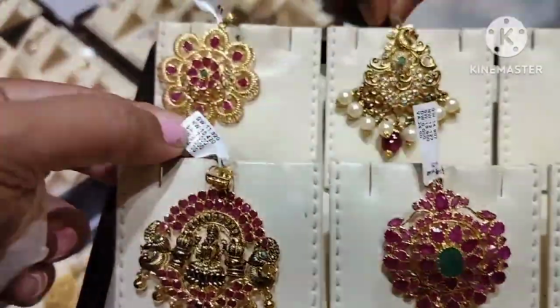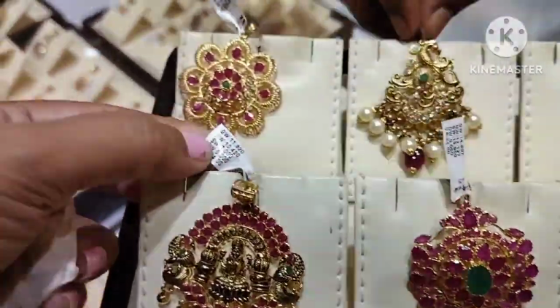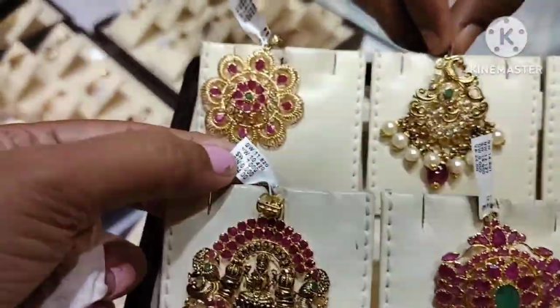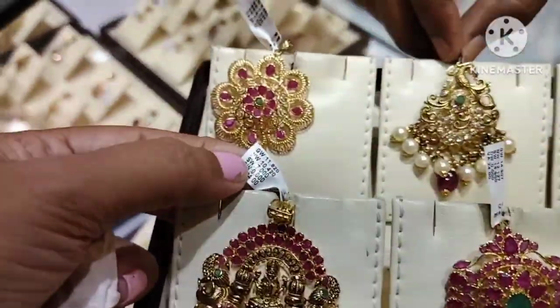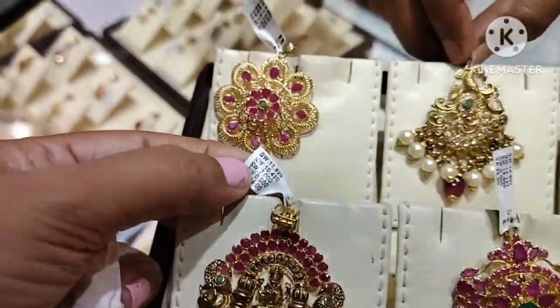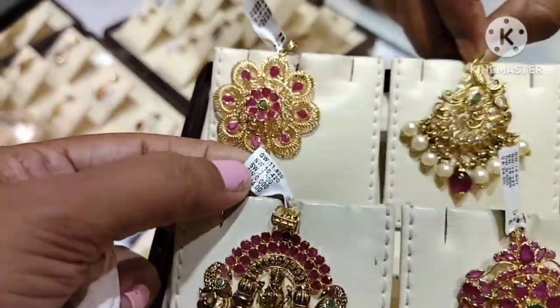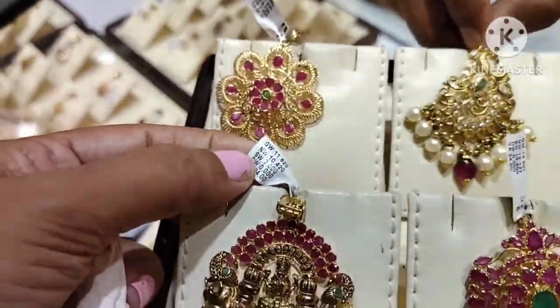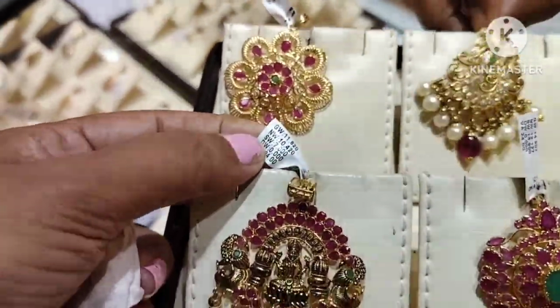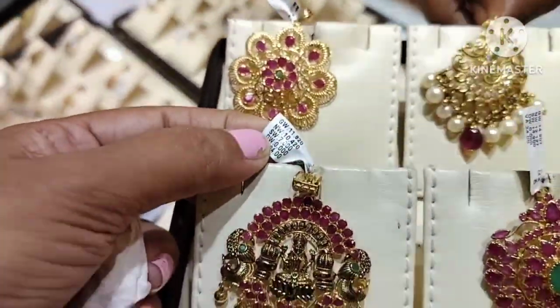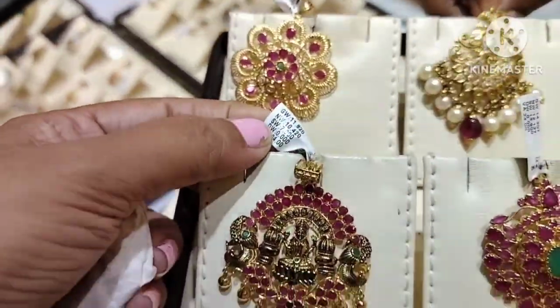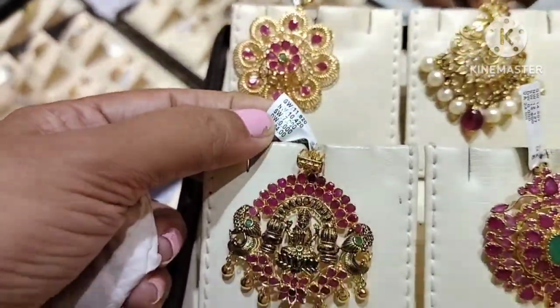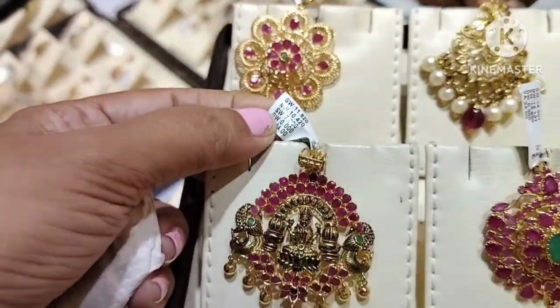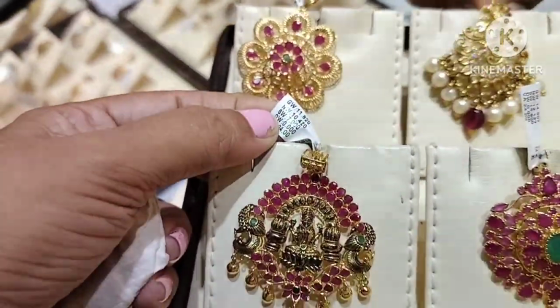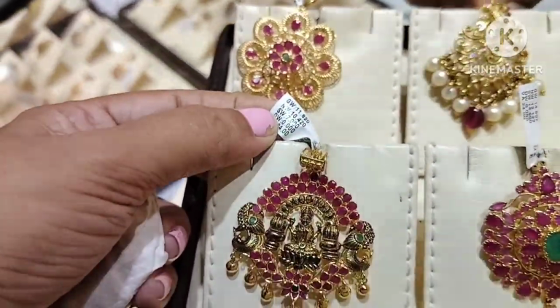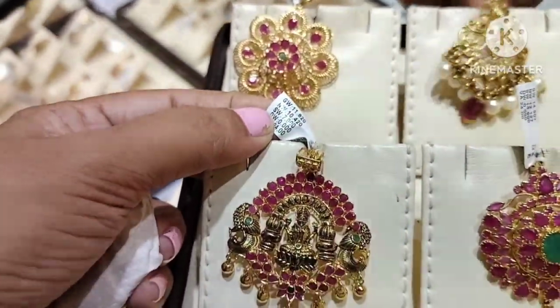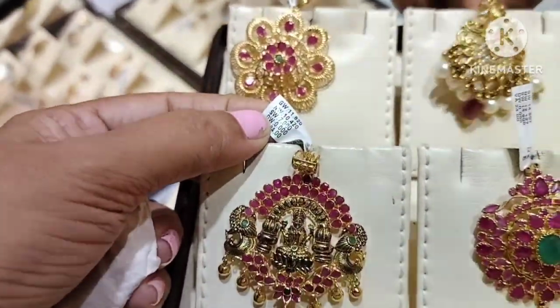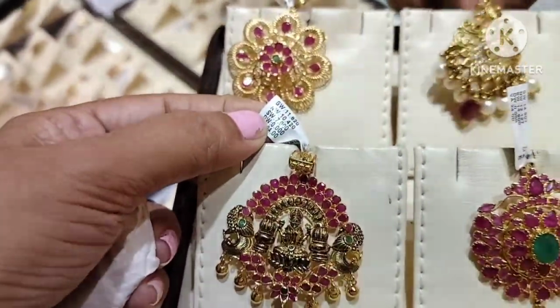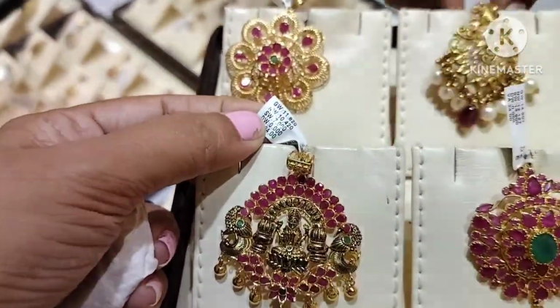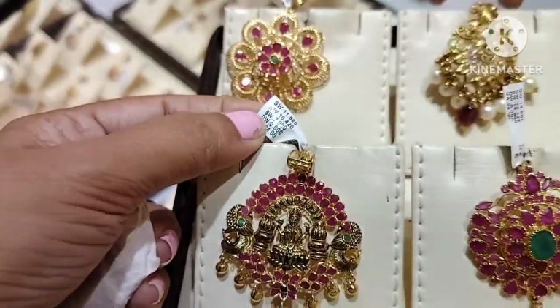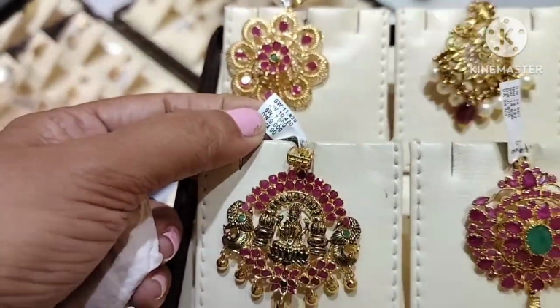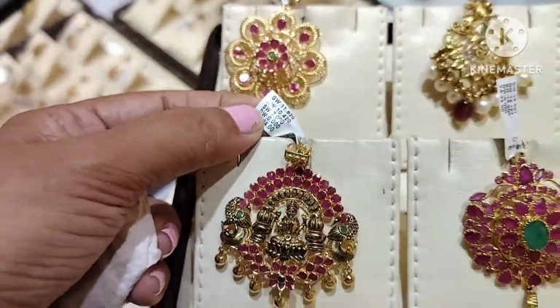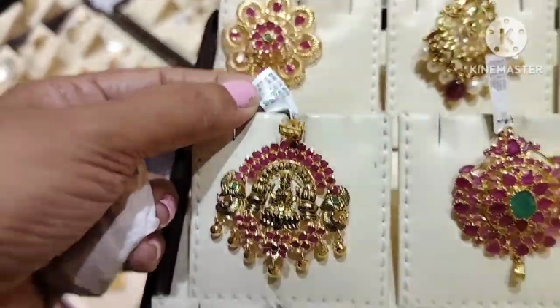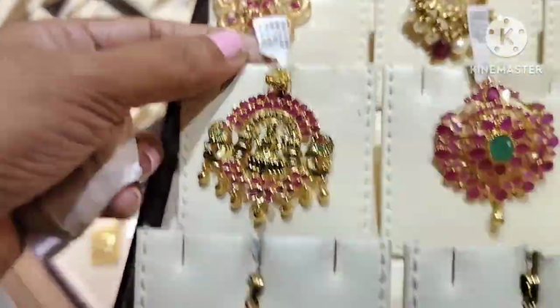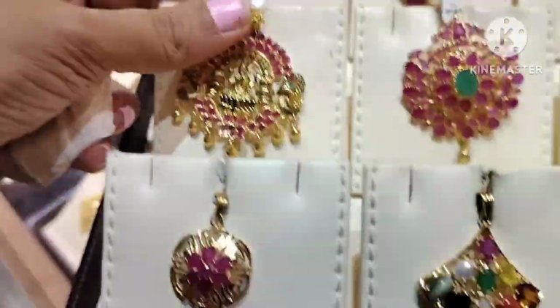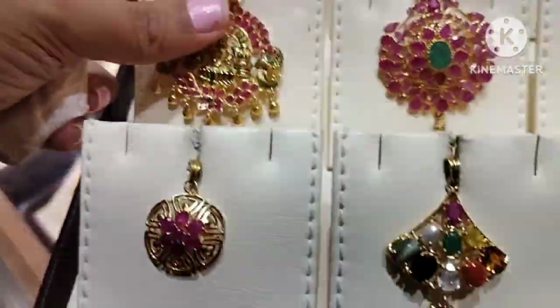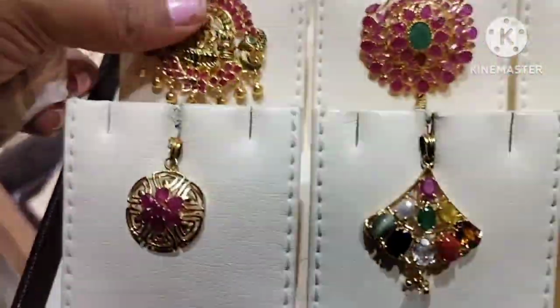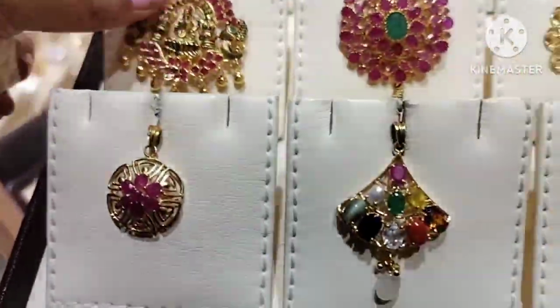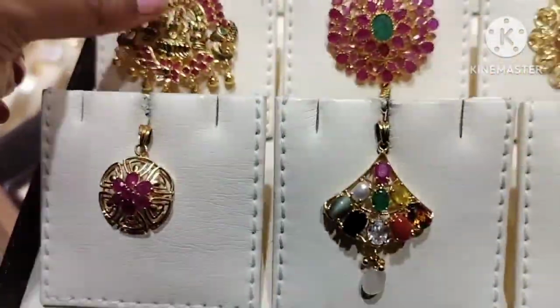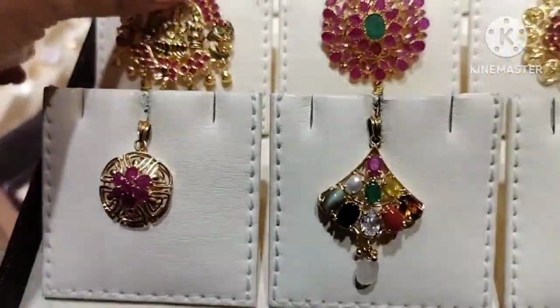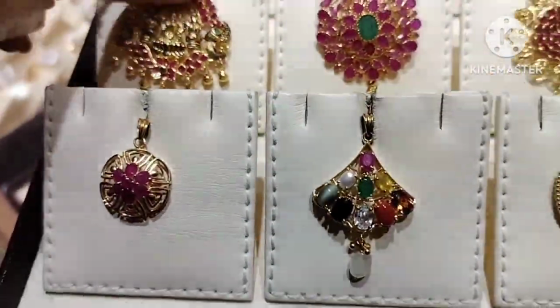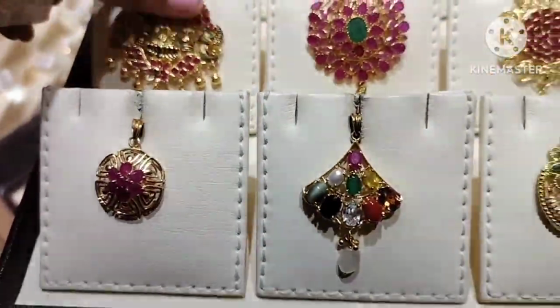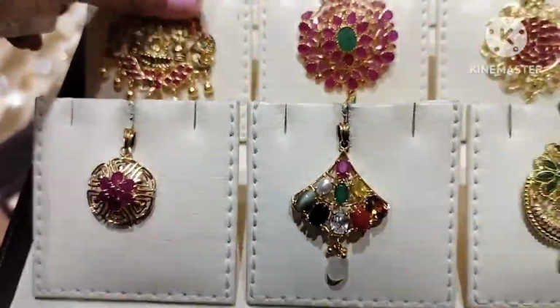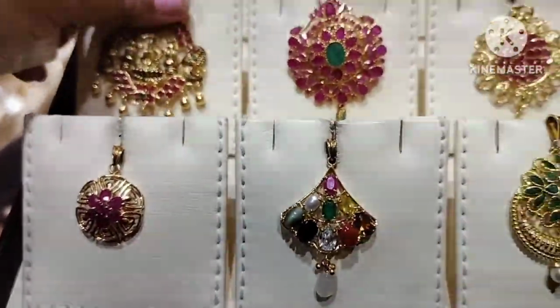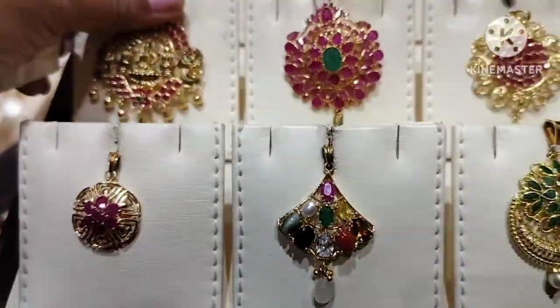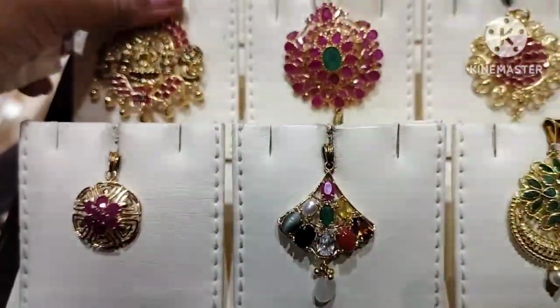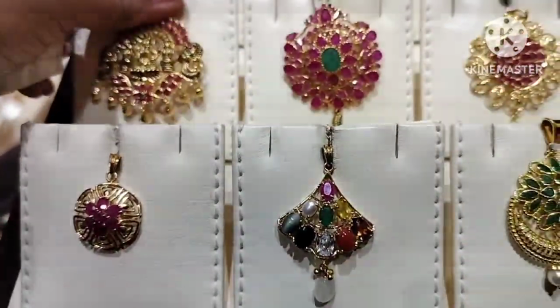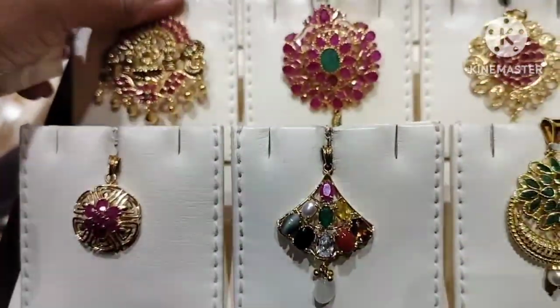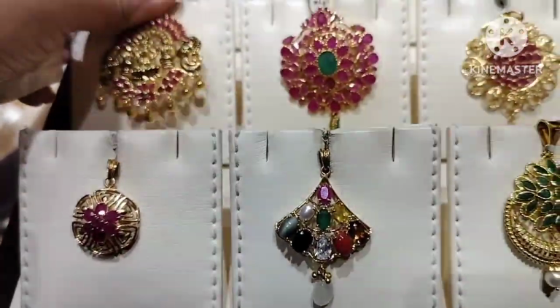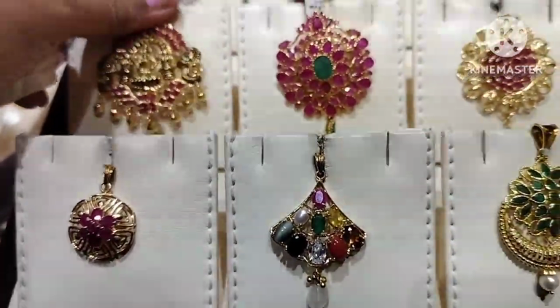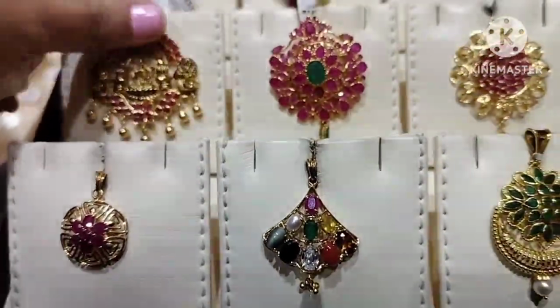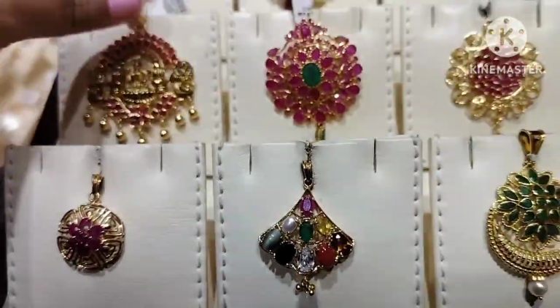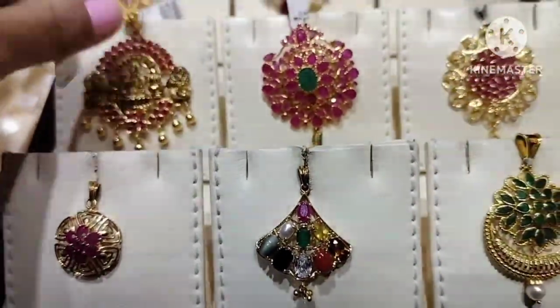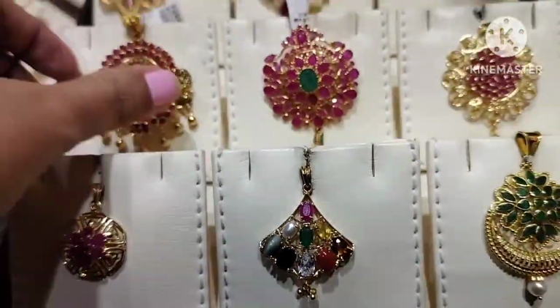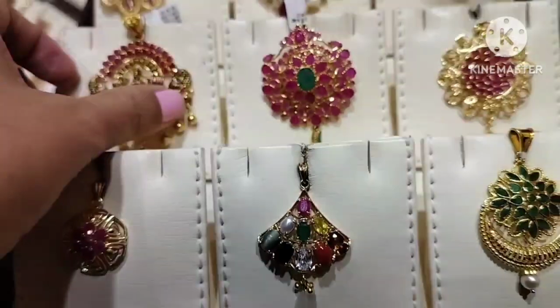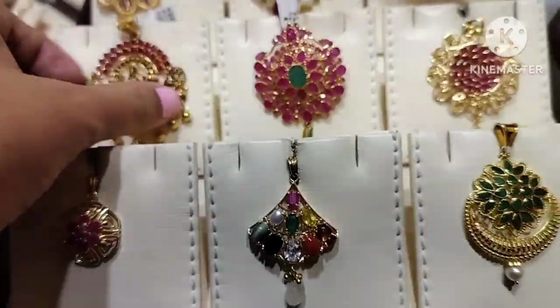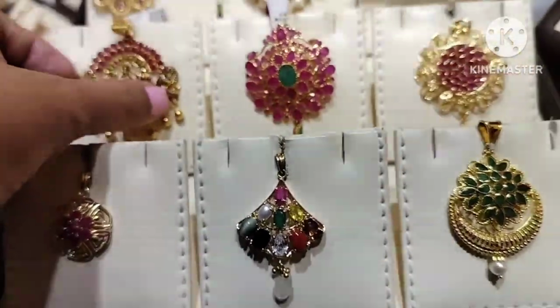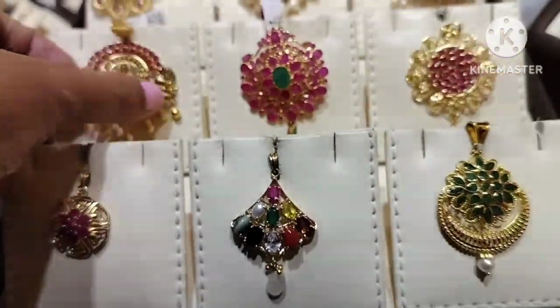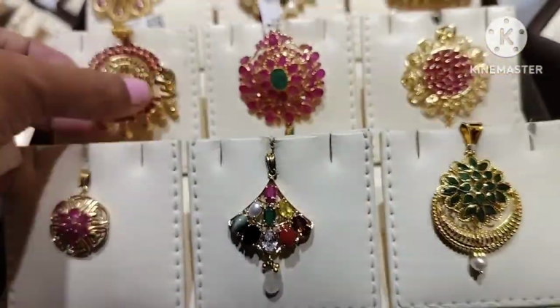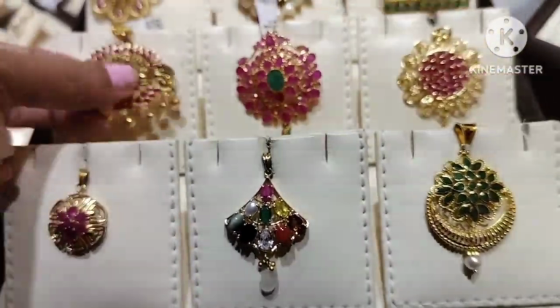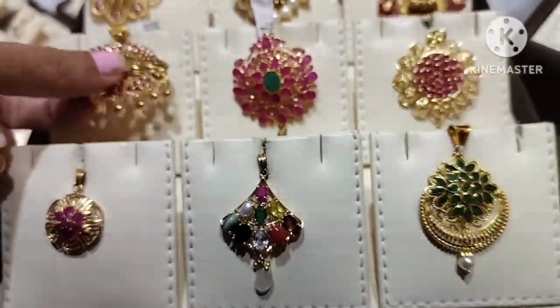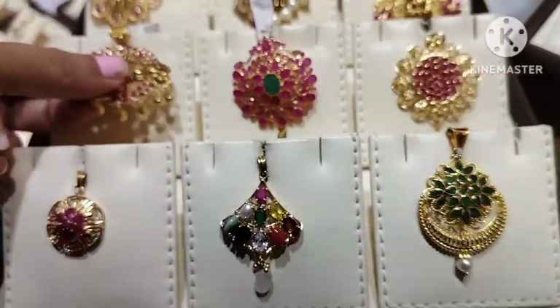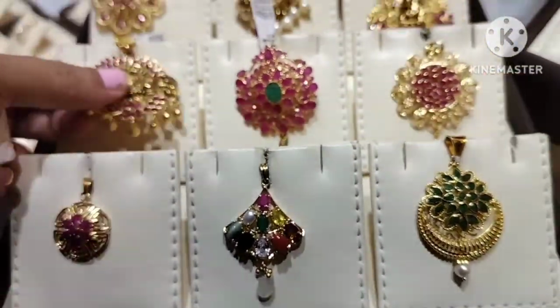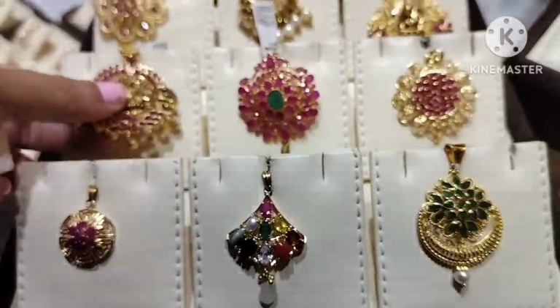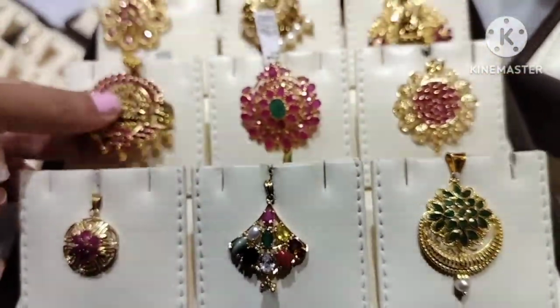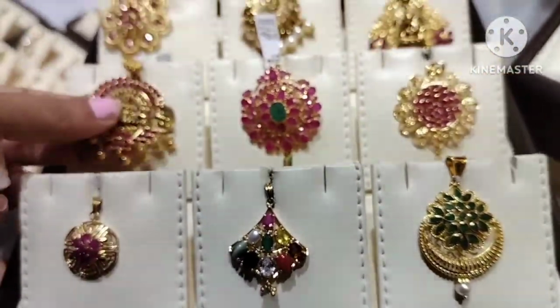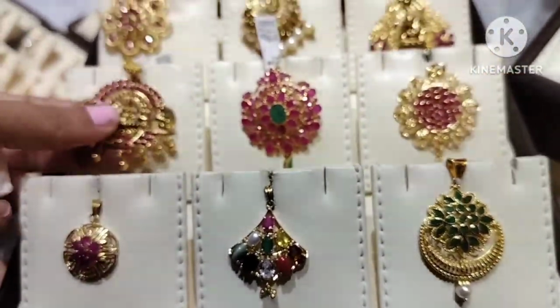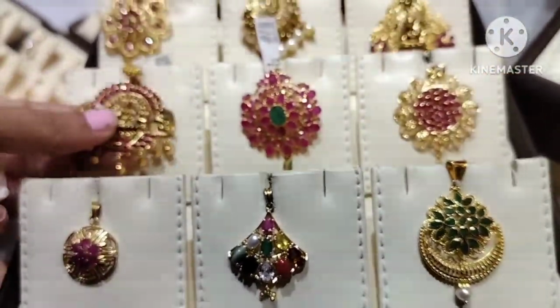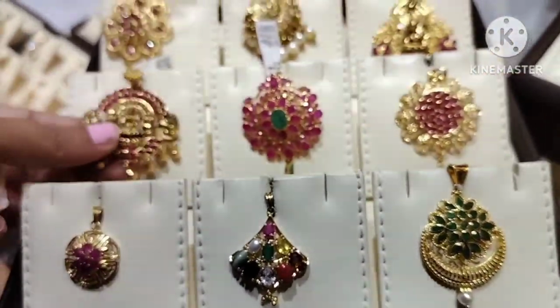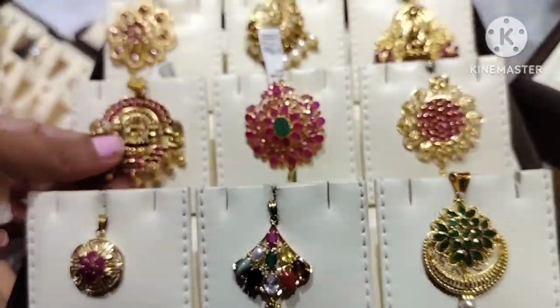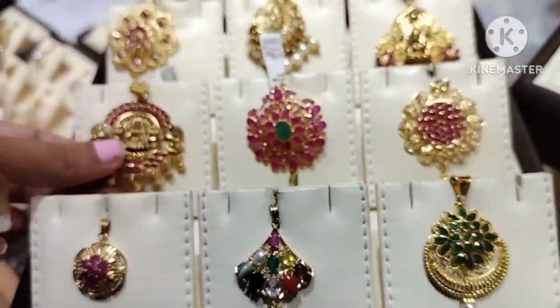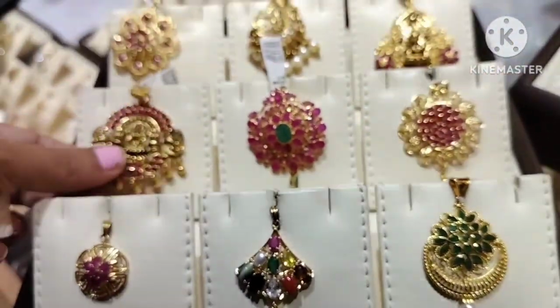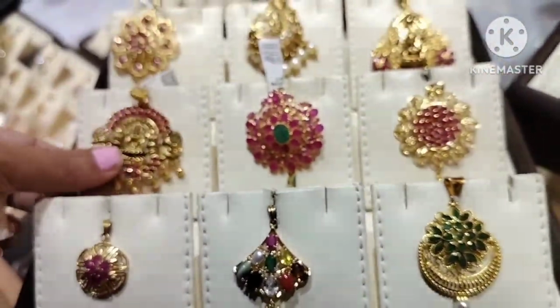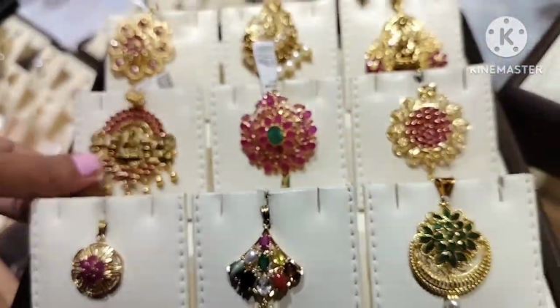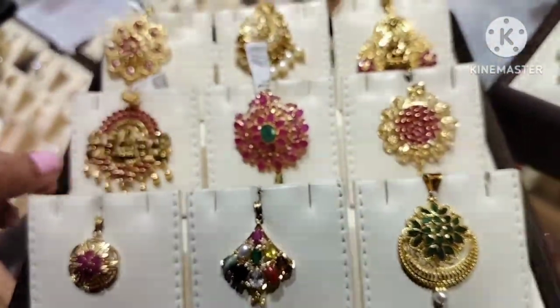This is the gold weight of 10 grams. This is the center of Lakshmi with ruby stones.